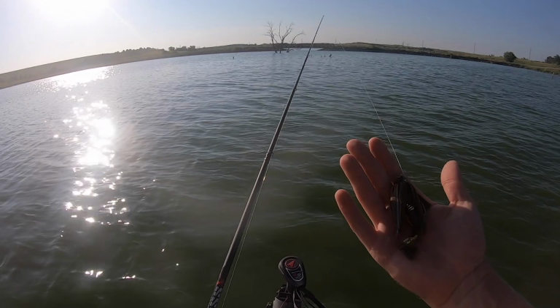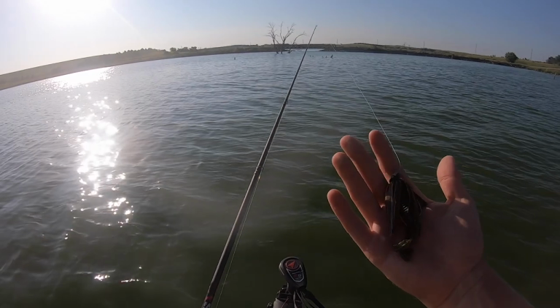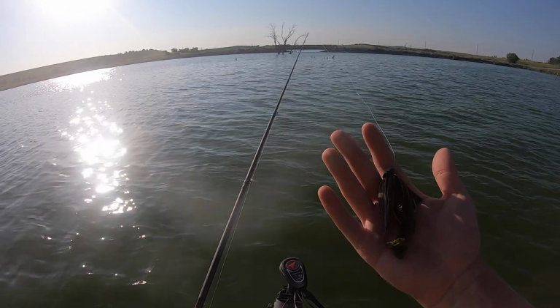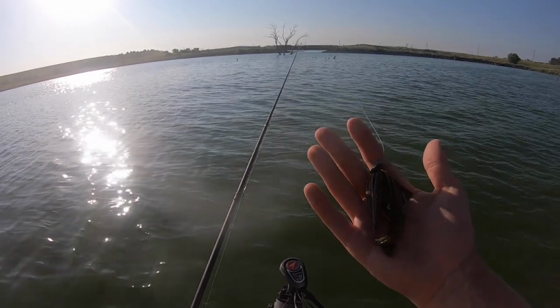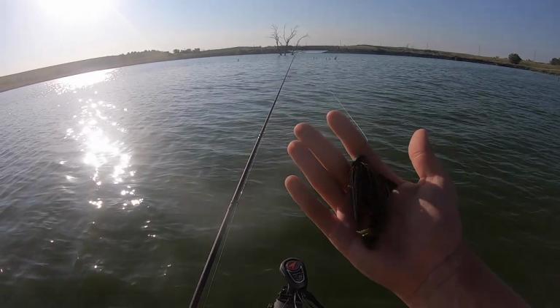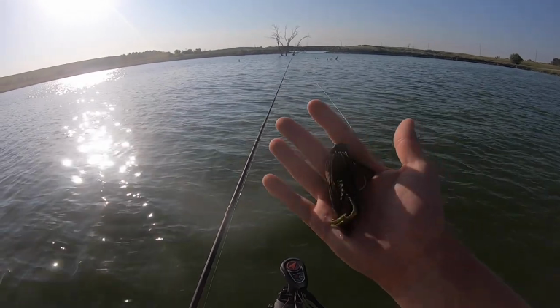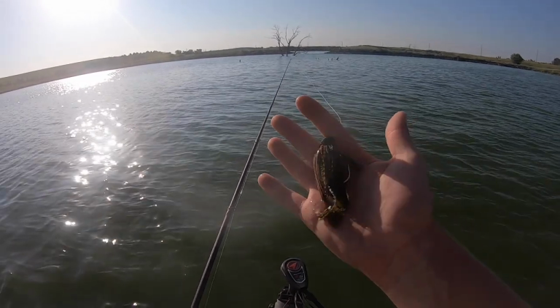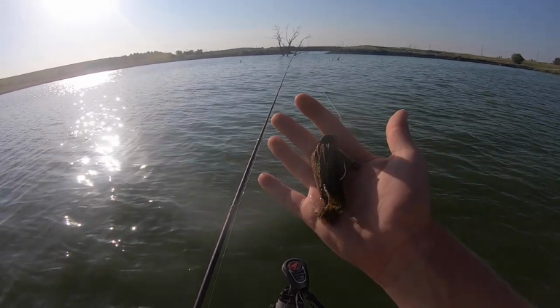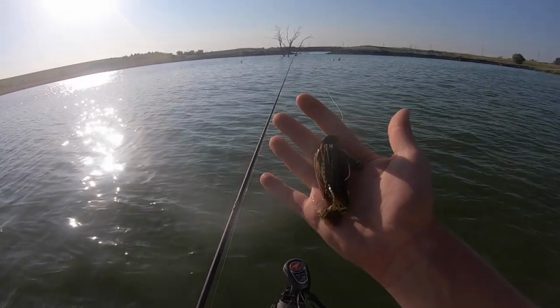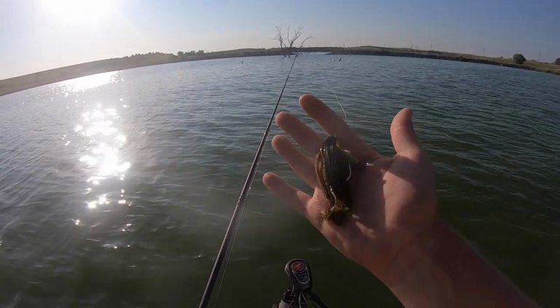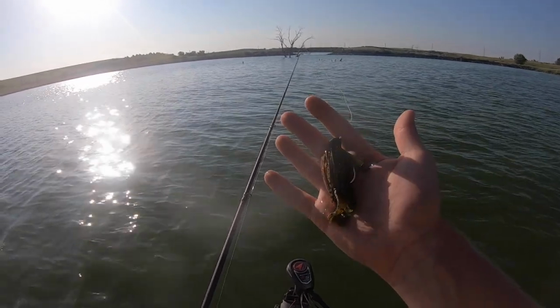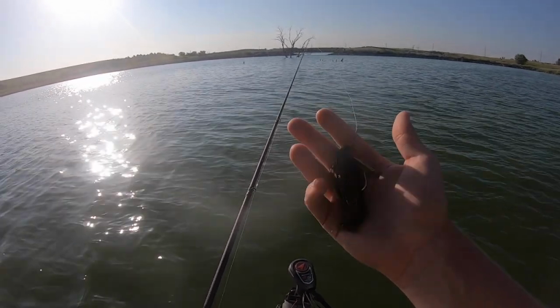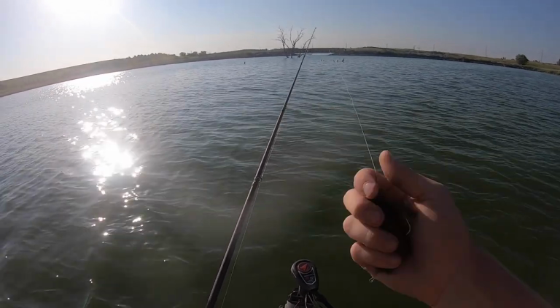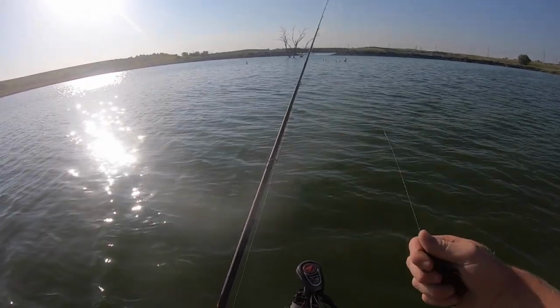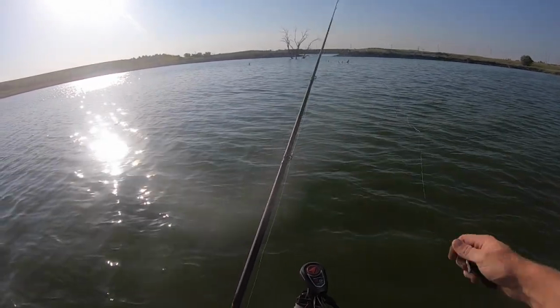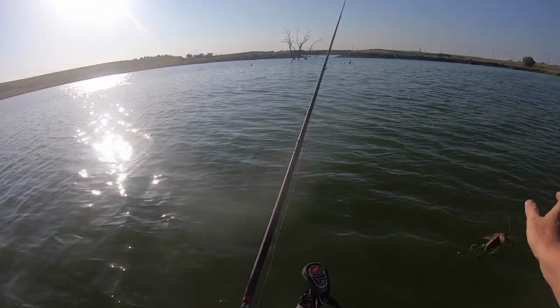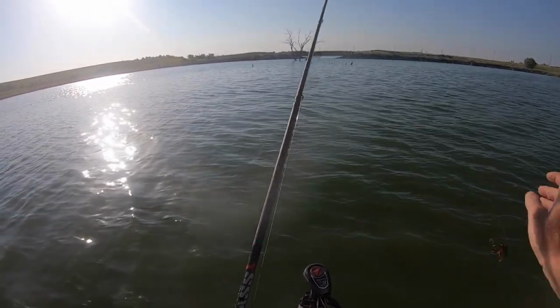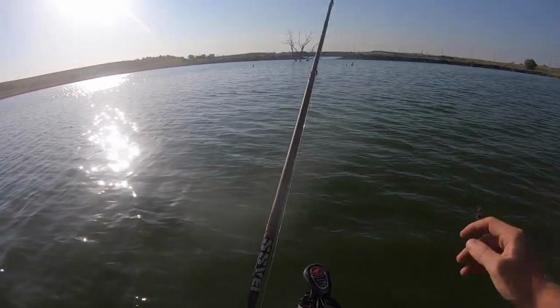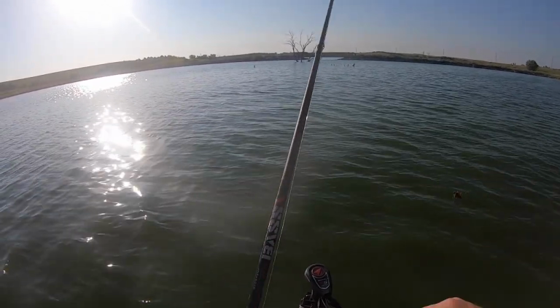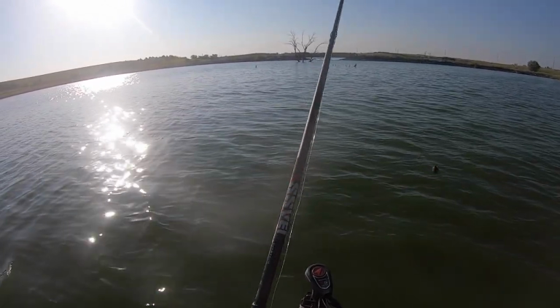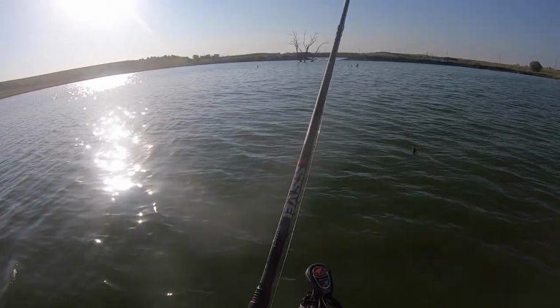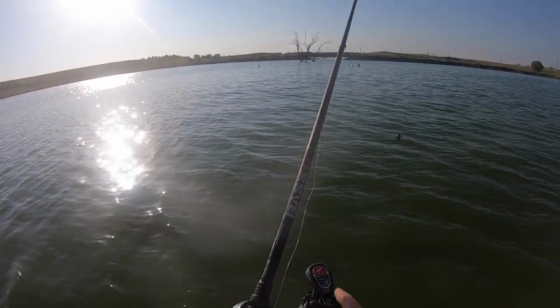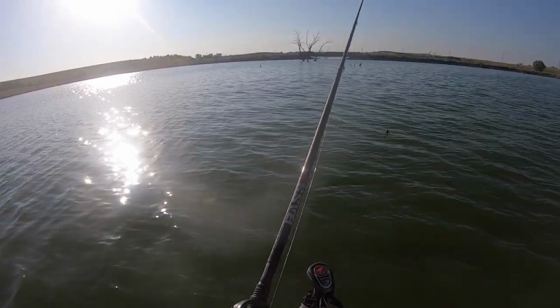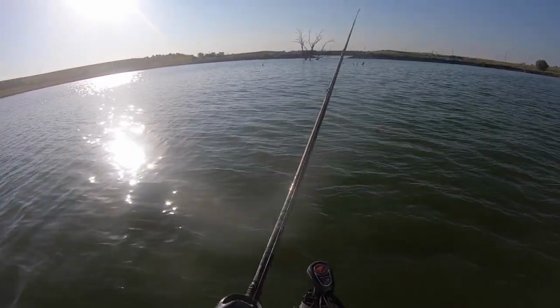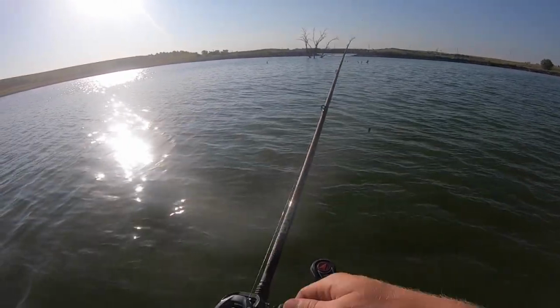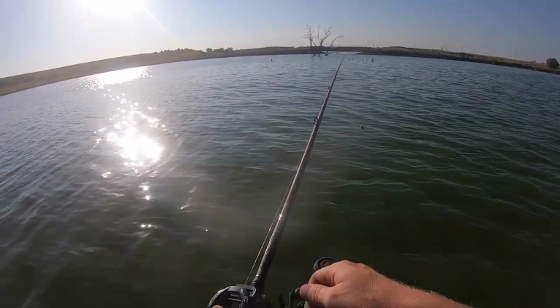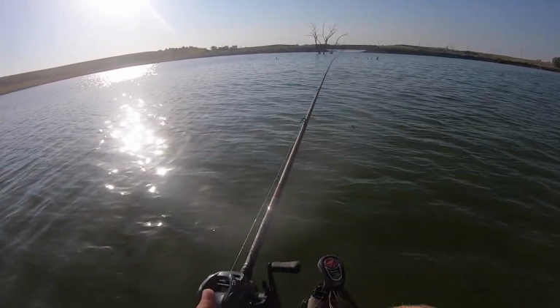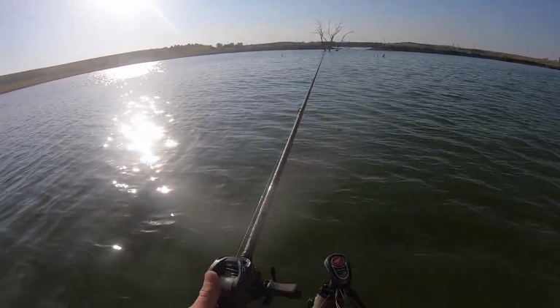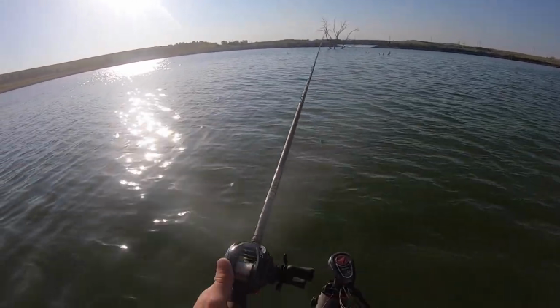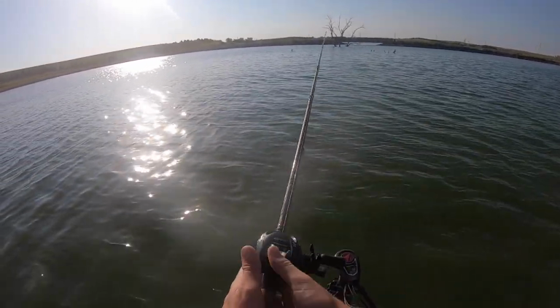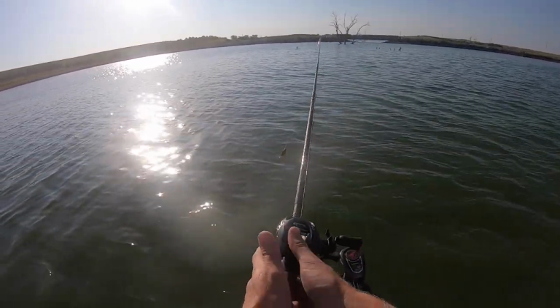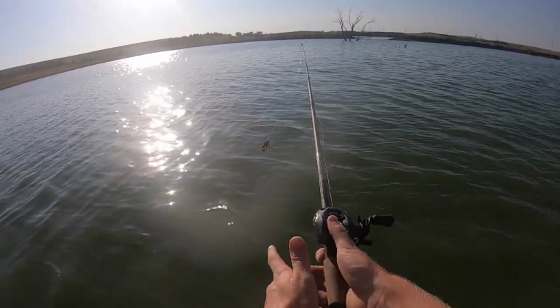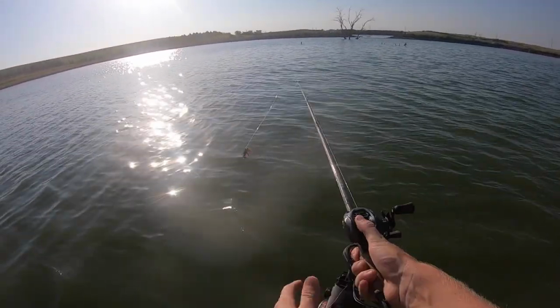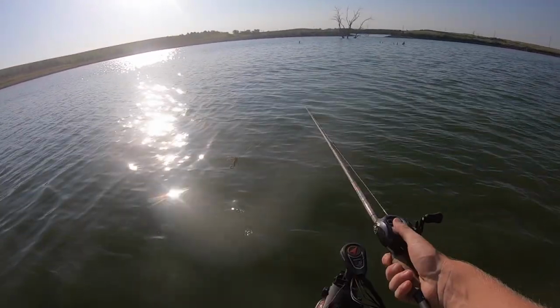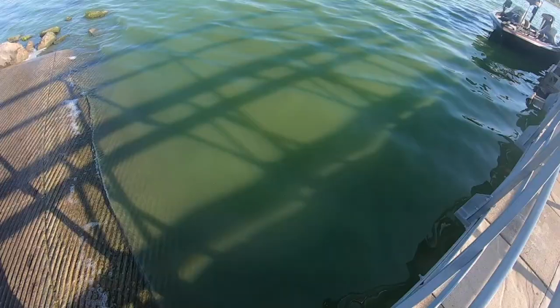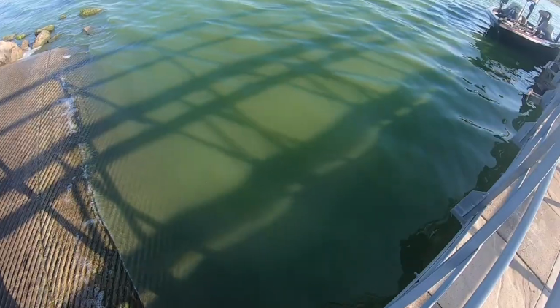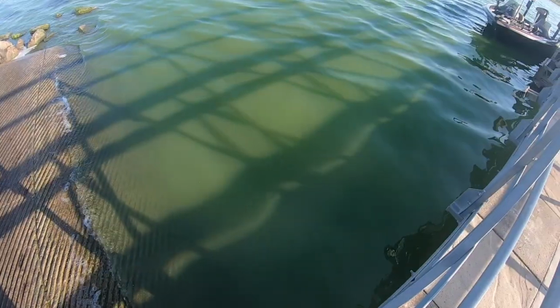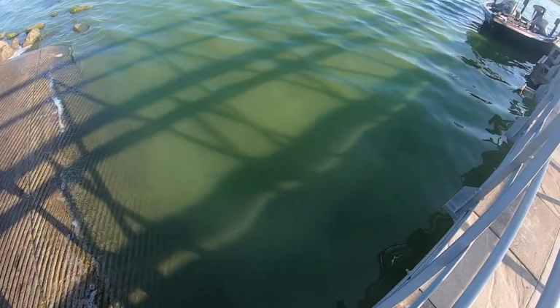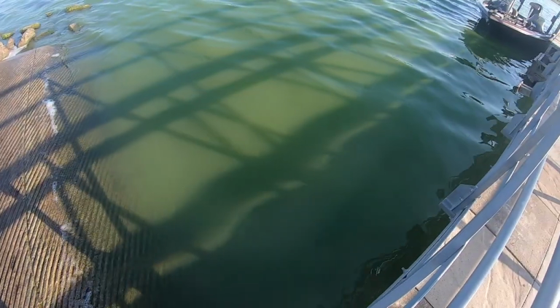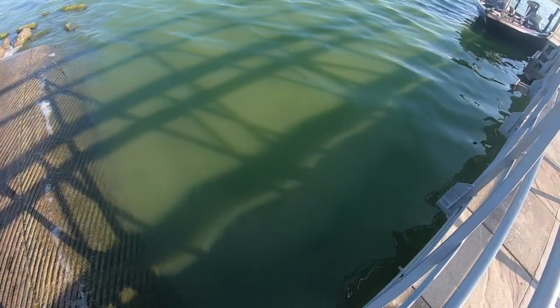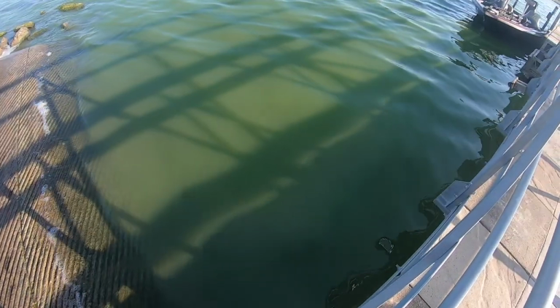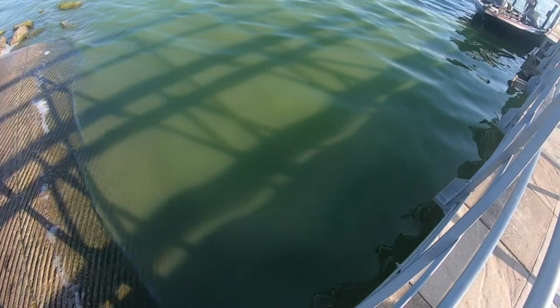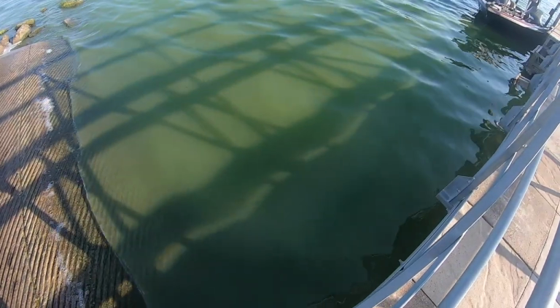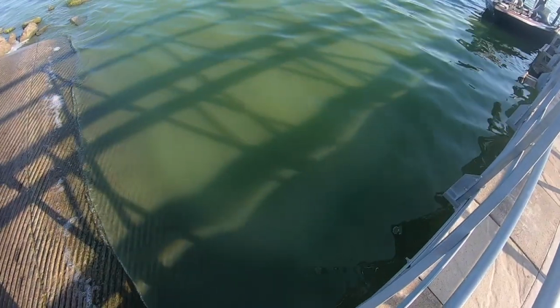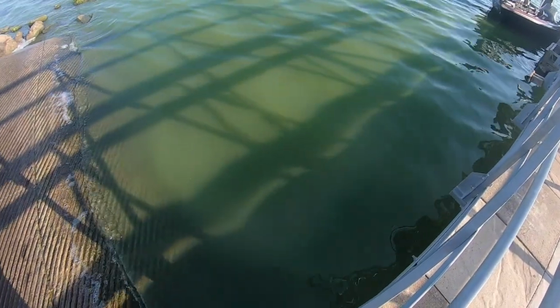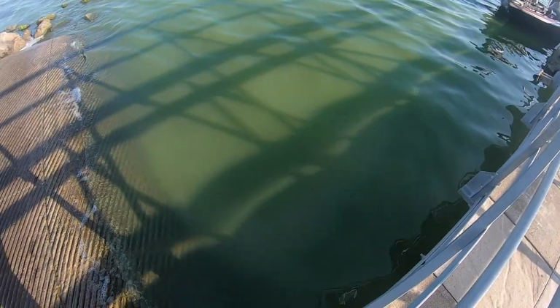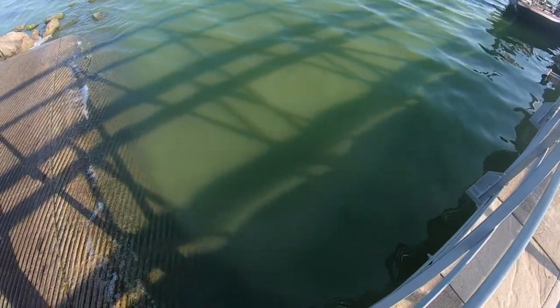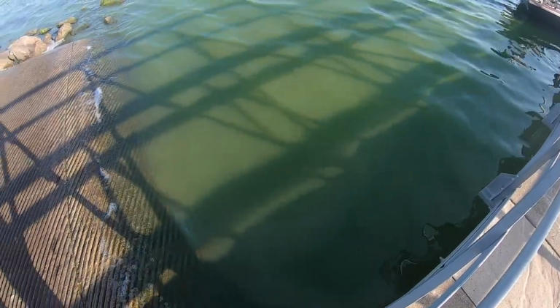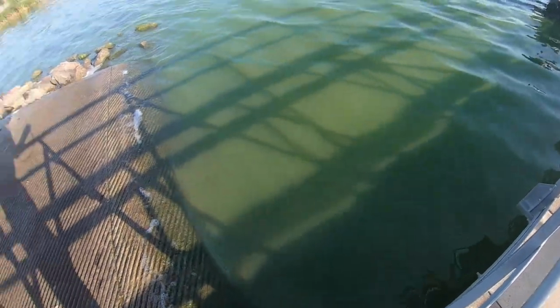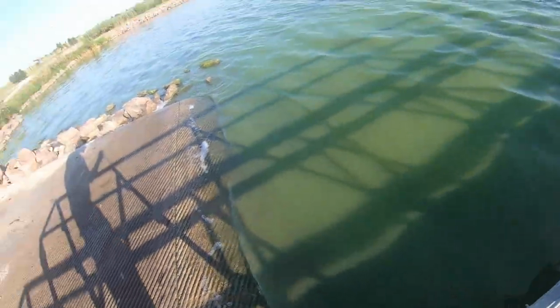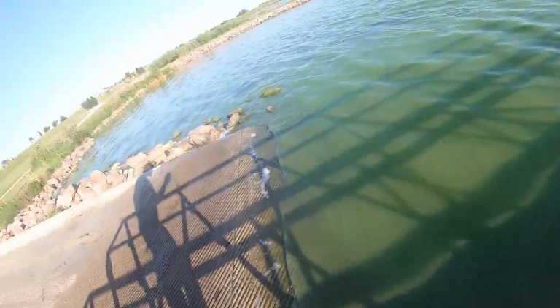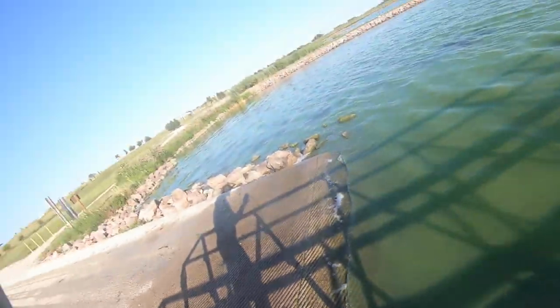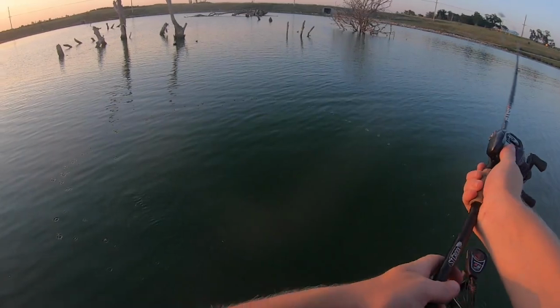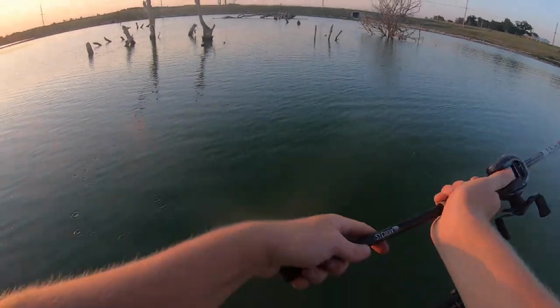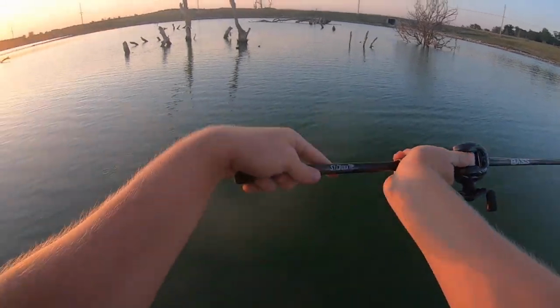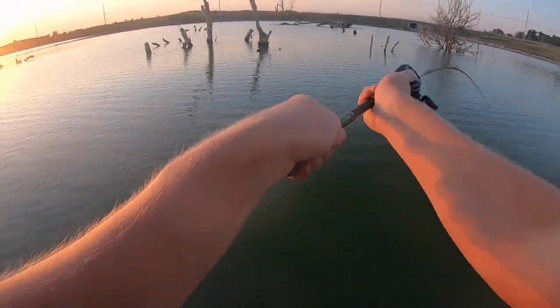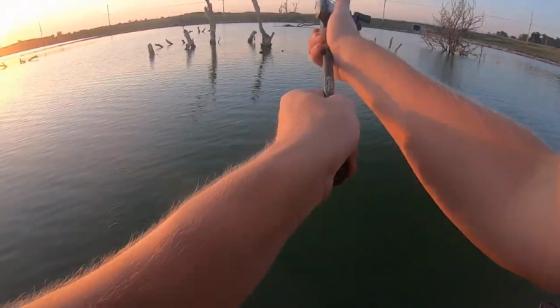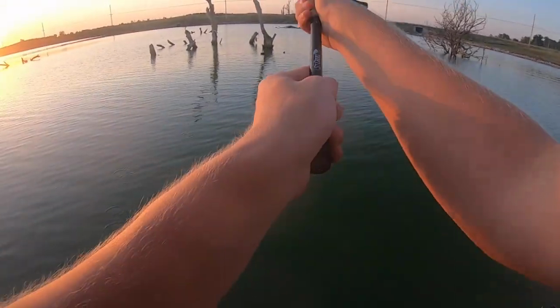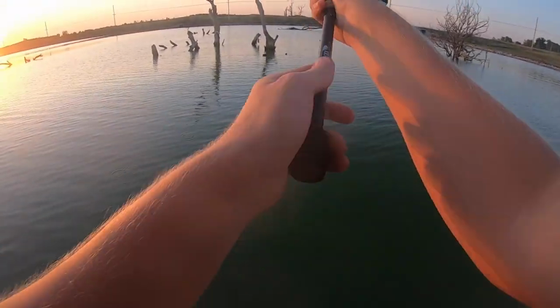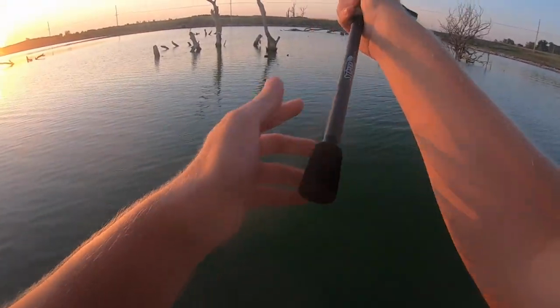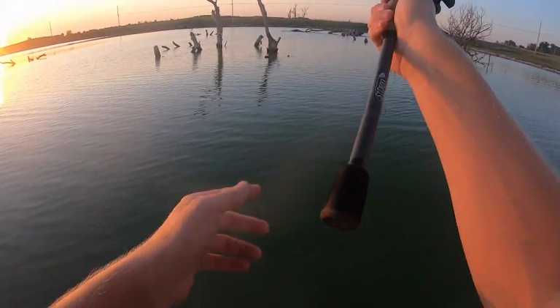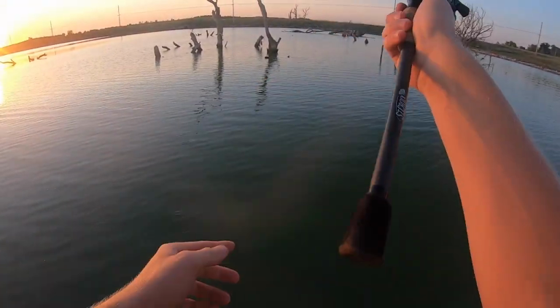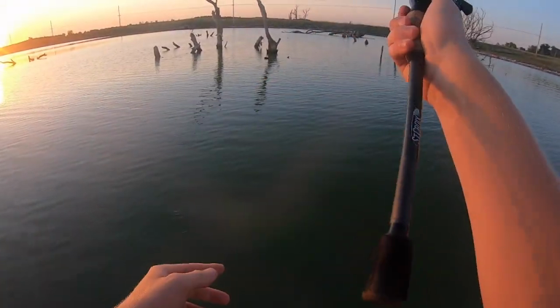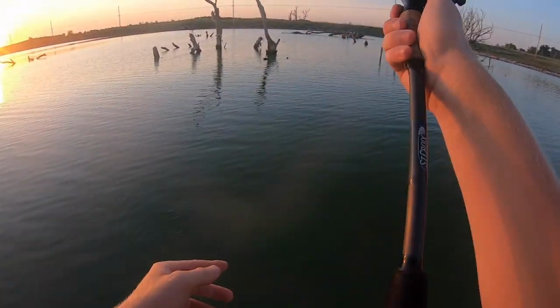This right here could be the old LS Lures half ounce flipping jig. You see that green film? Trying to catch this gosh dang stud.